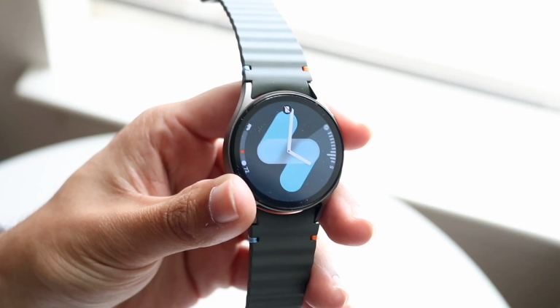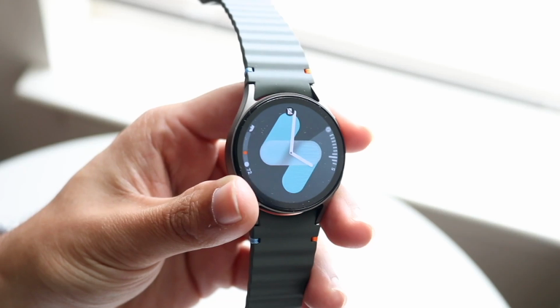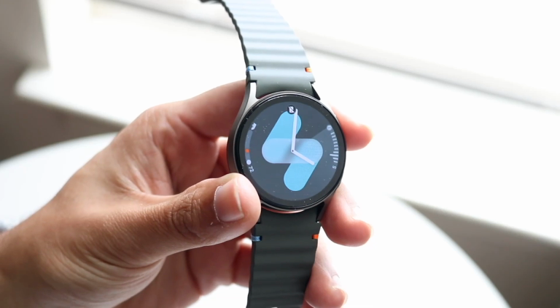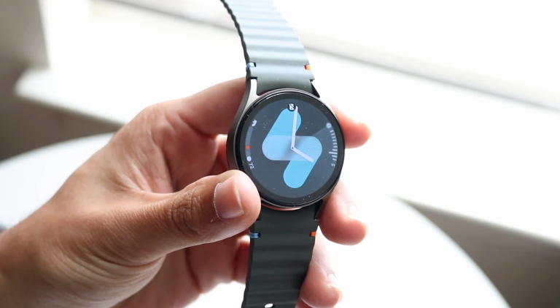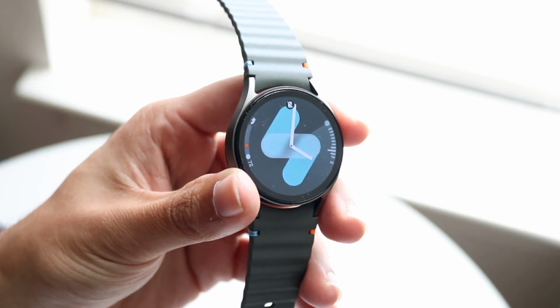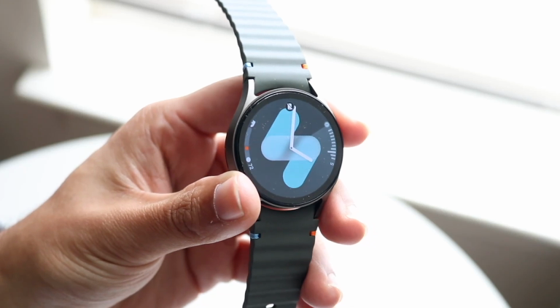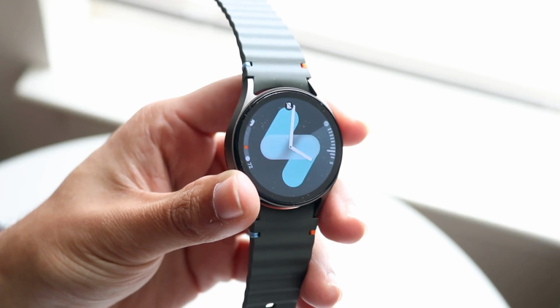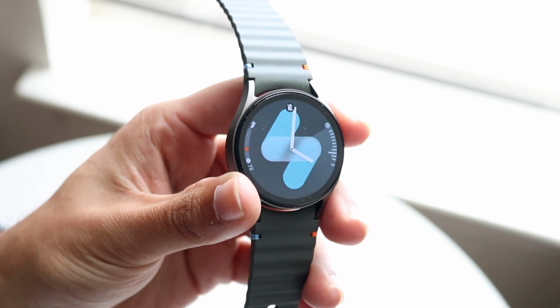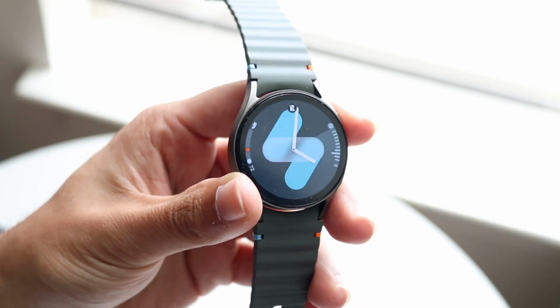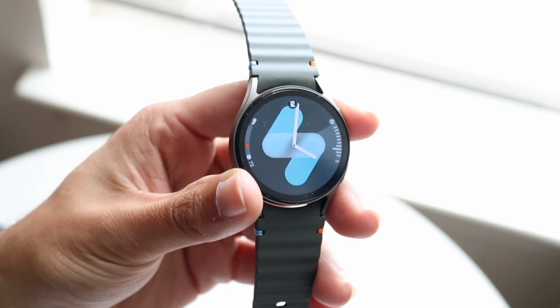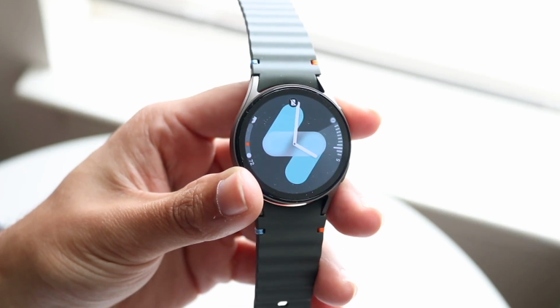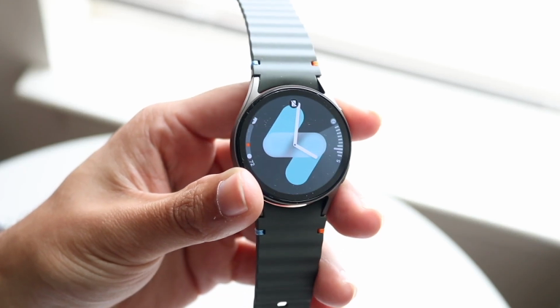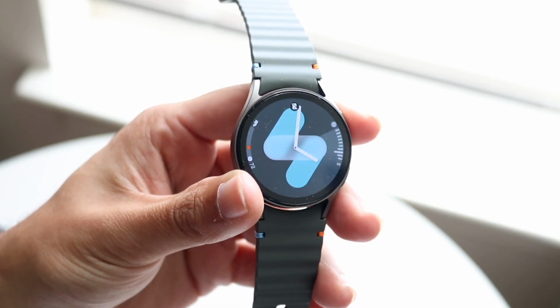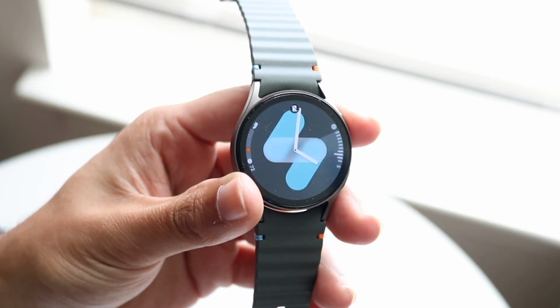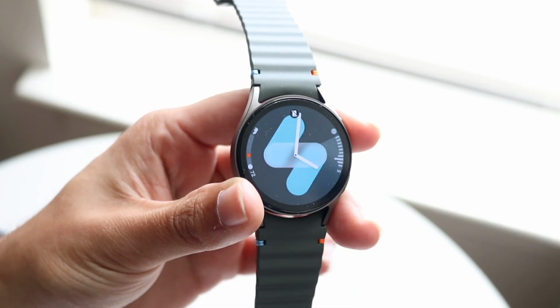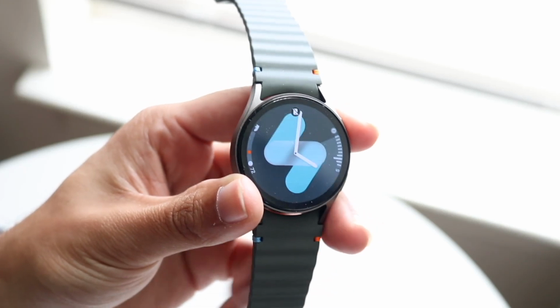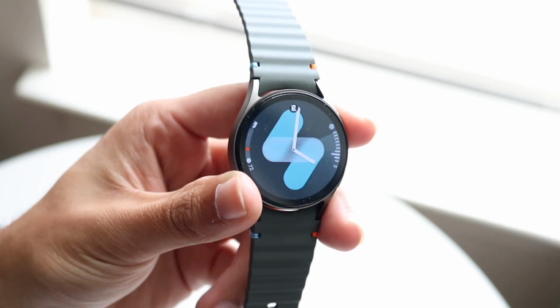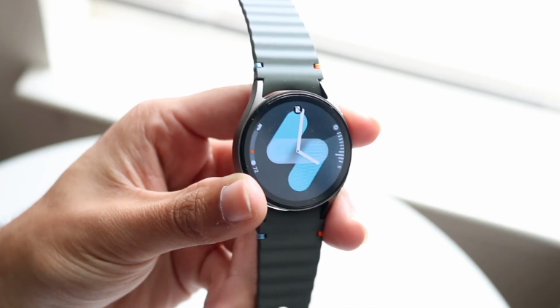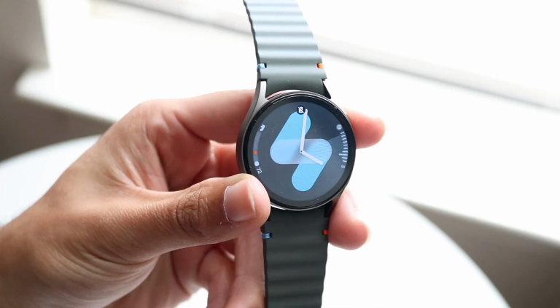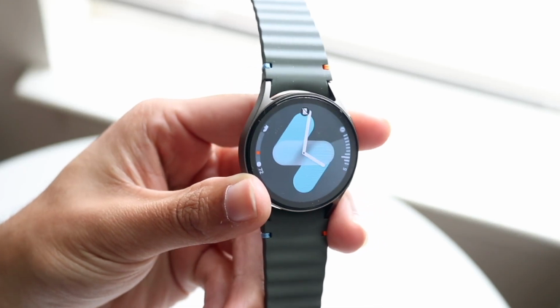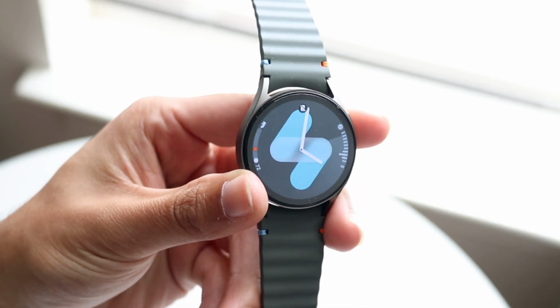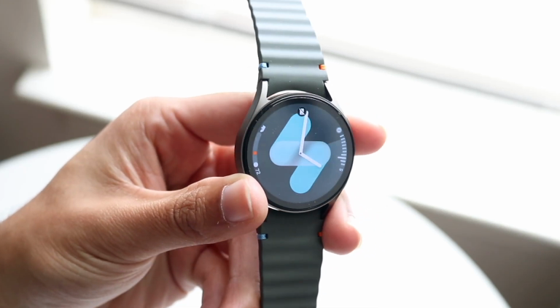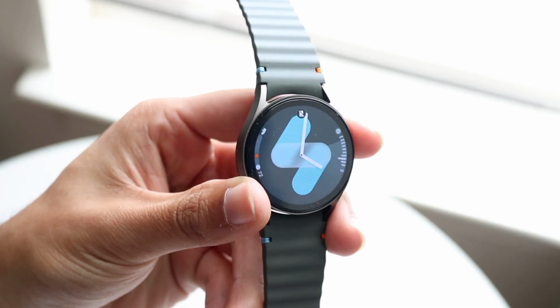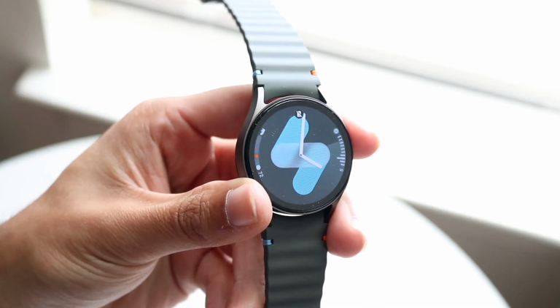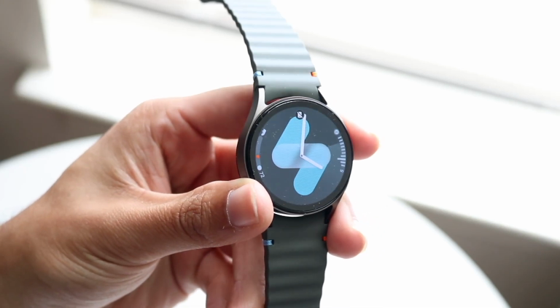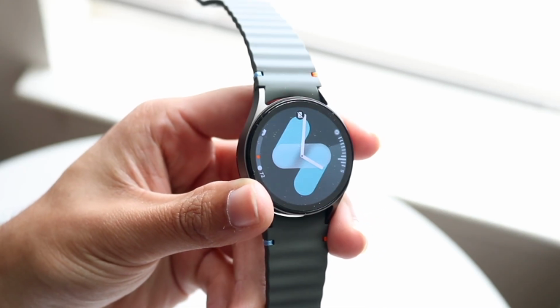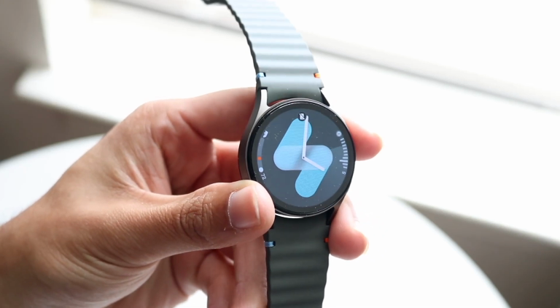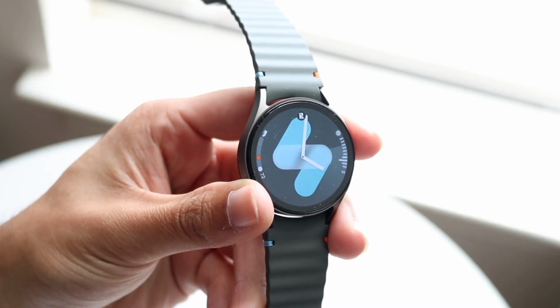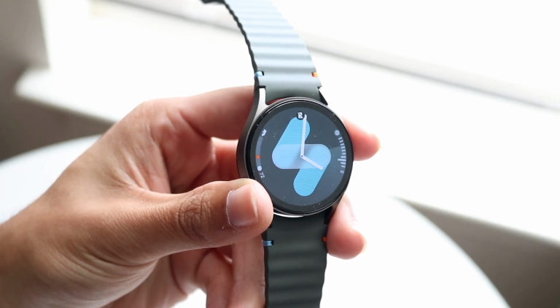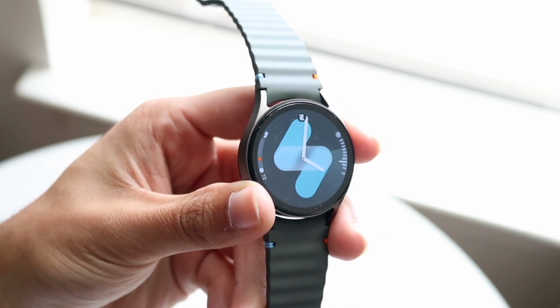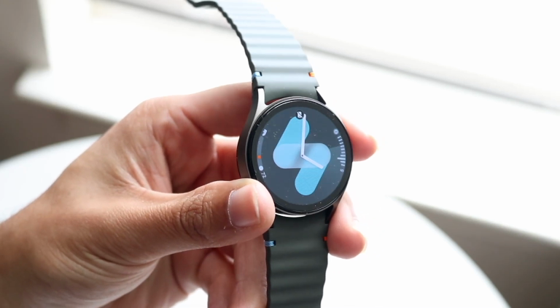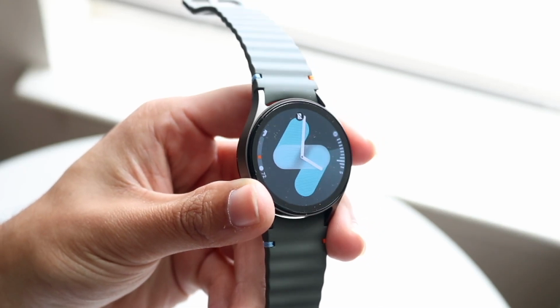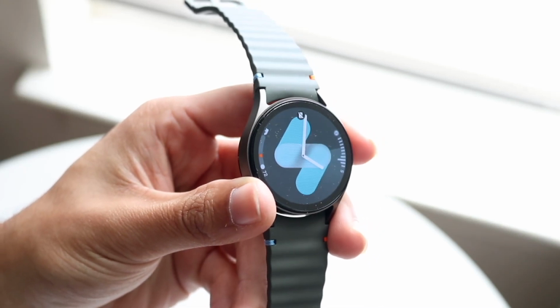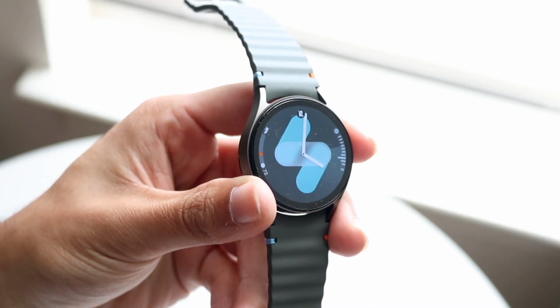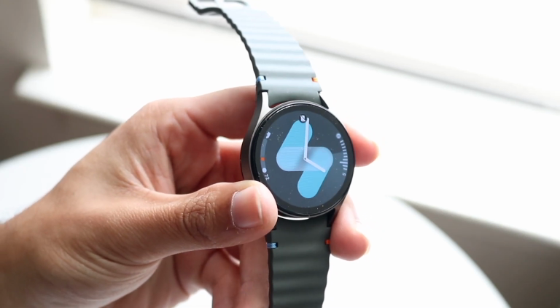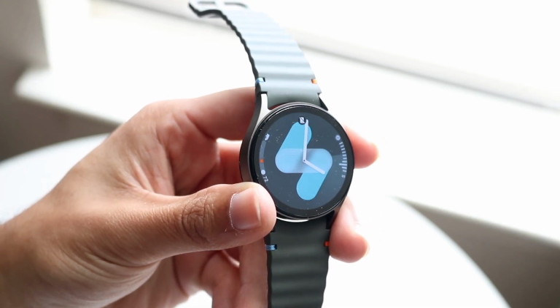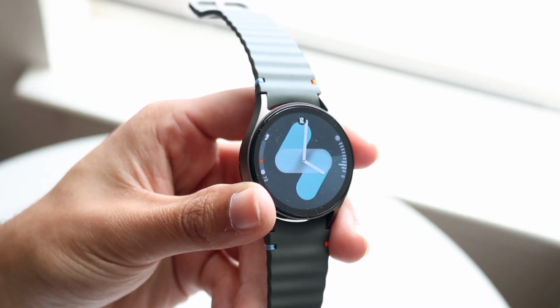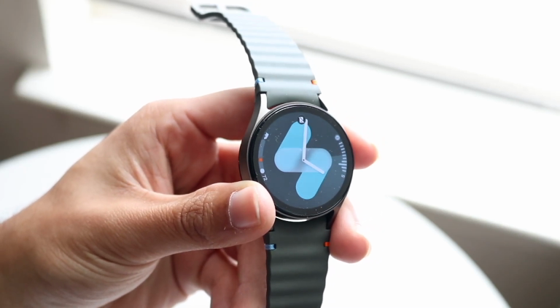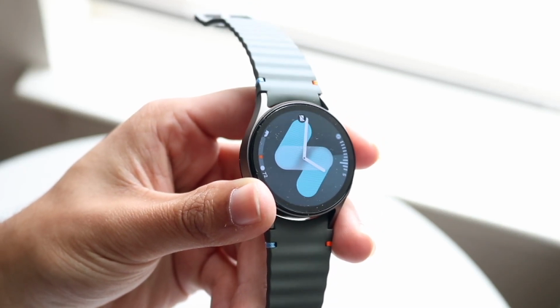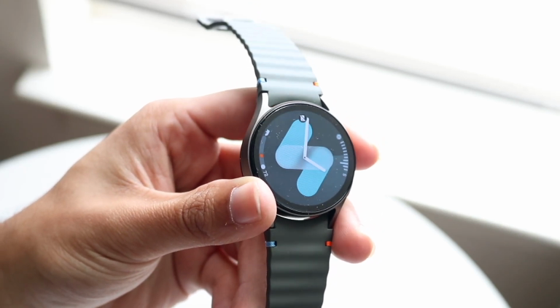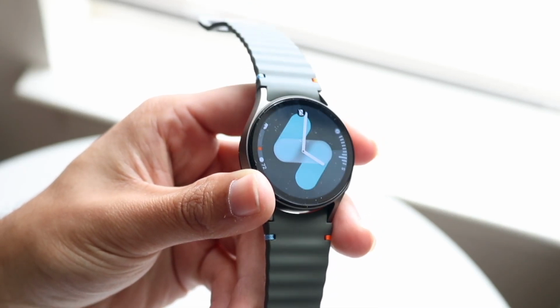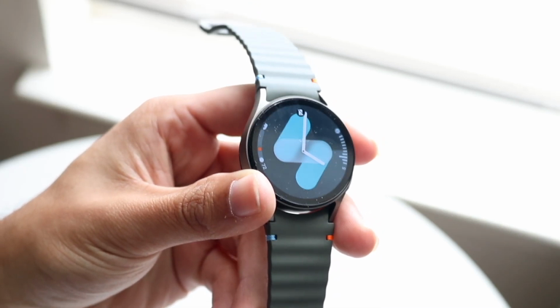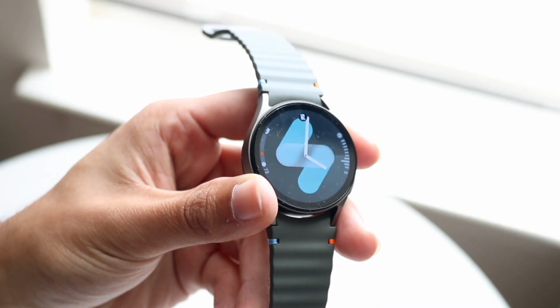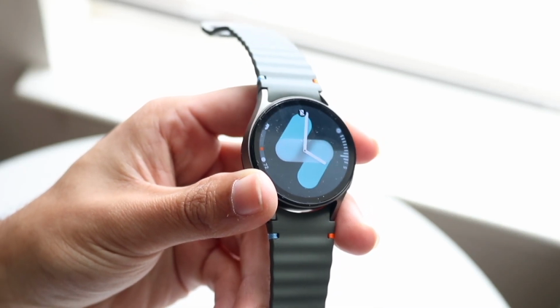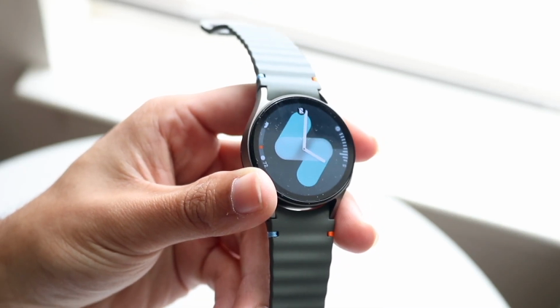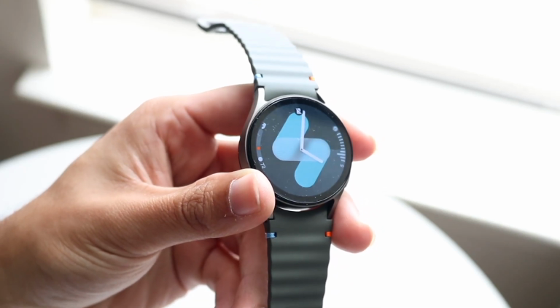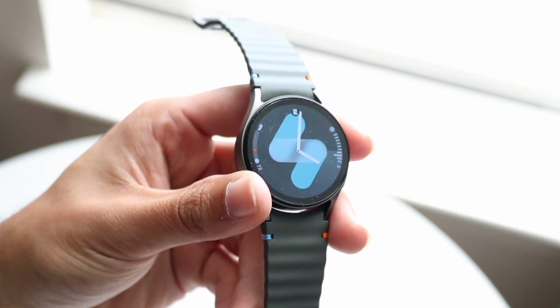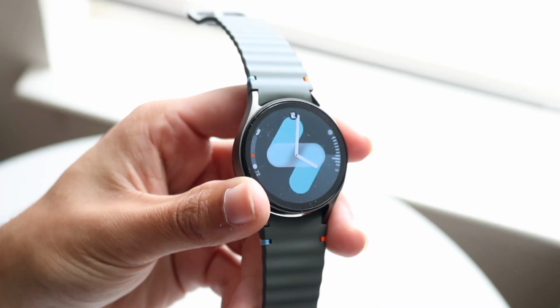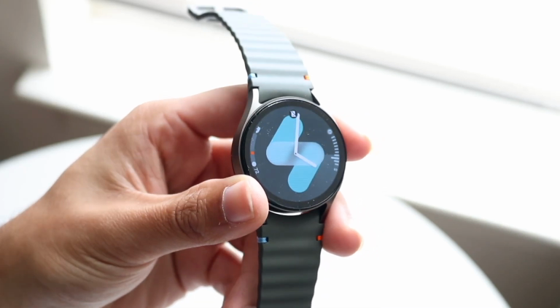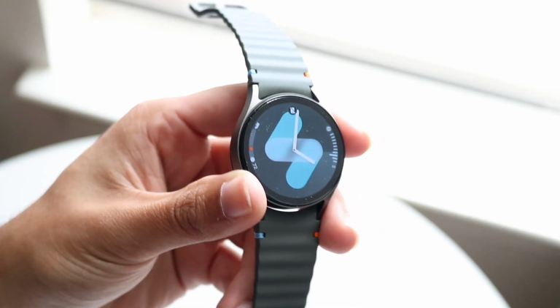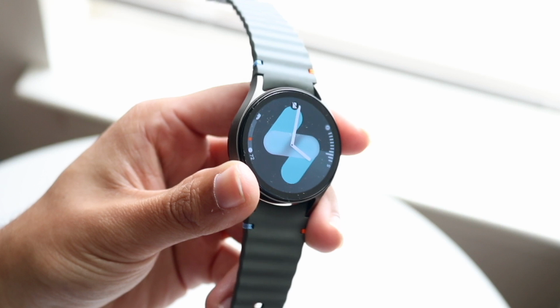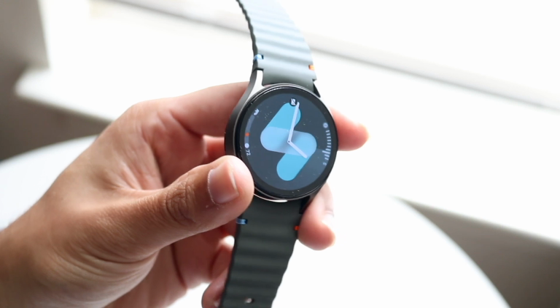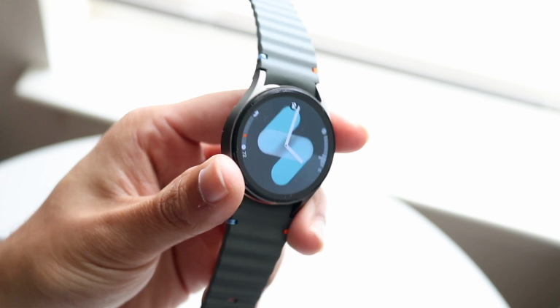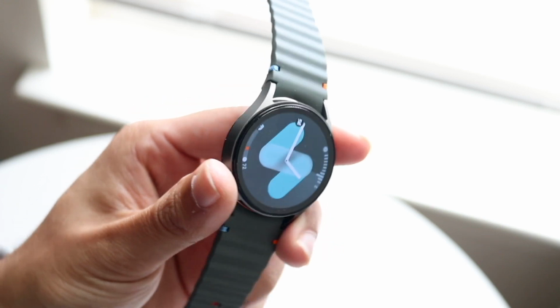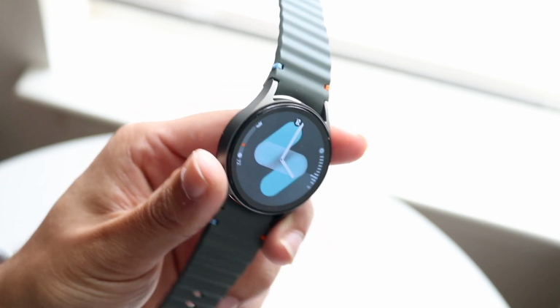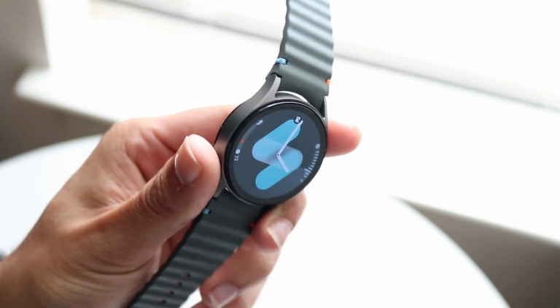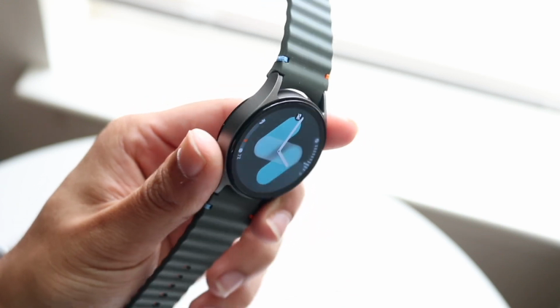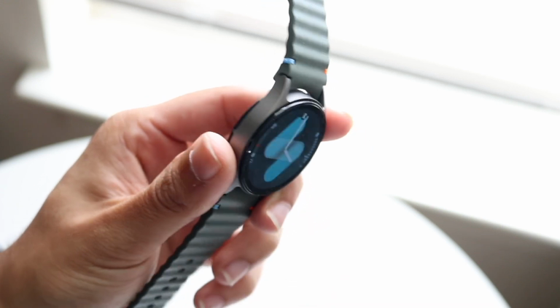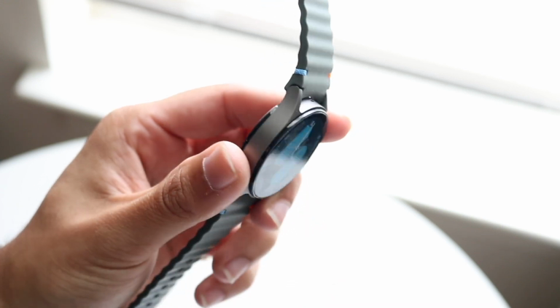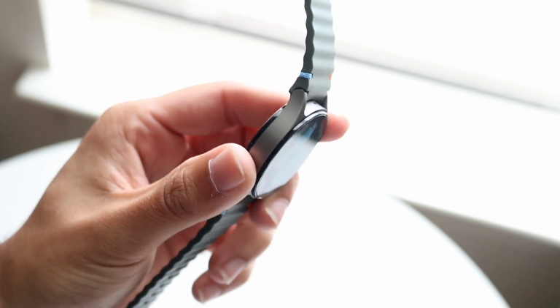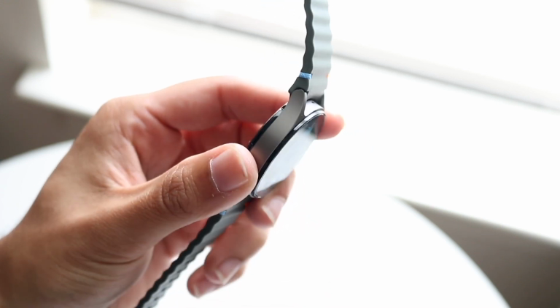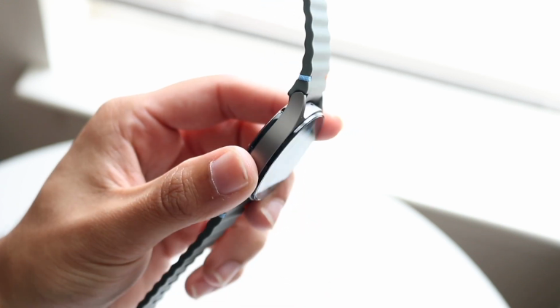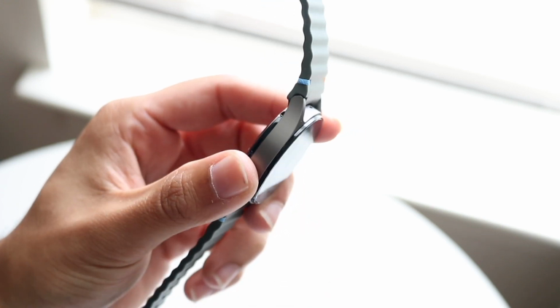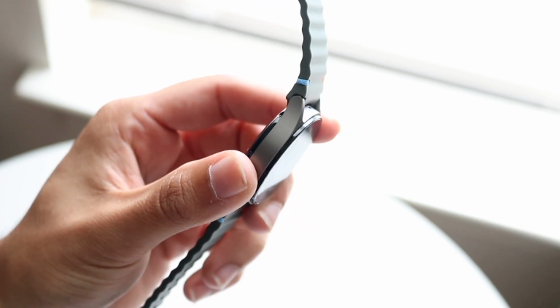You might be in a situation where your Samsung Galaxy Watch is just not connecting to your phone. This can happen for a couple of different reasons.